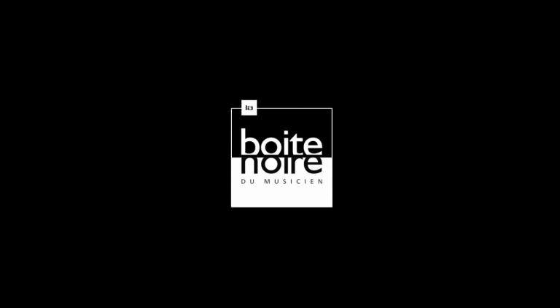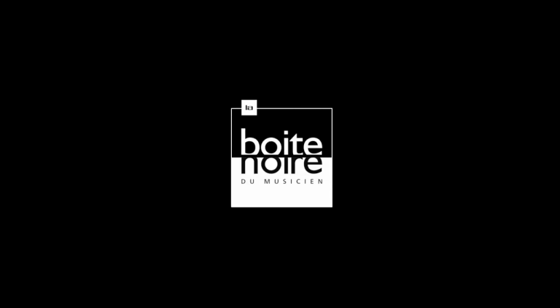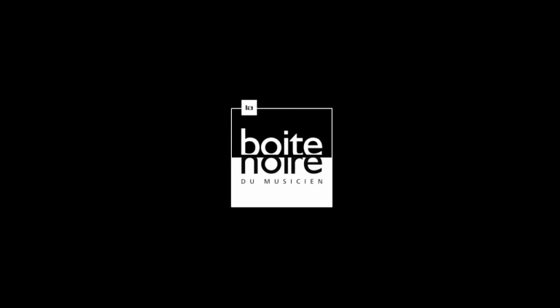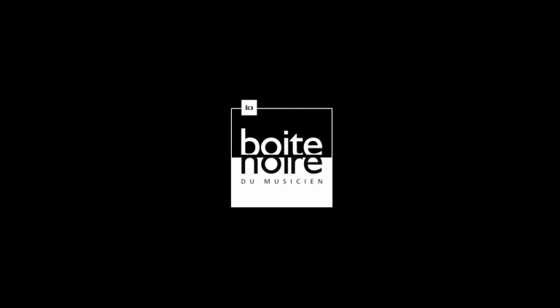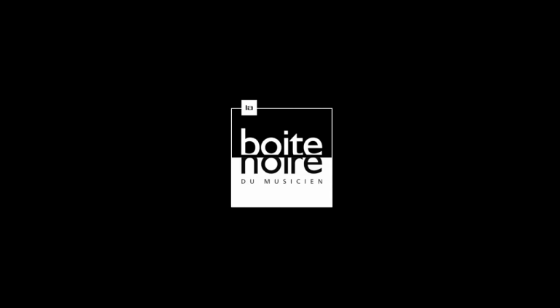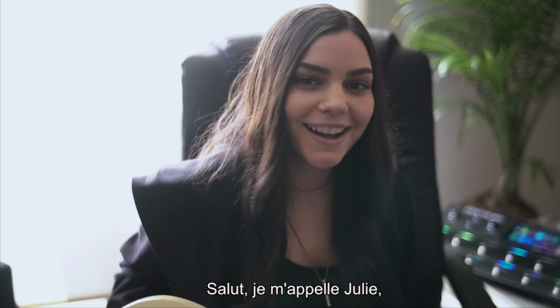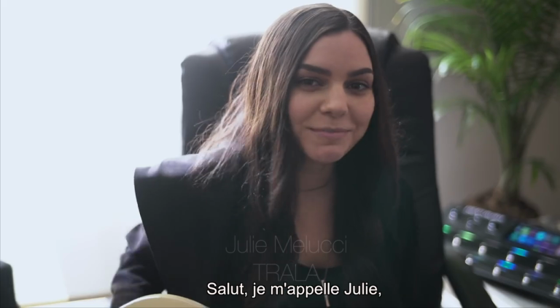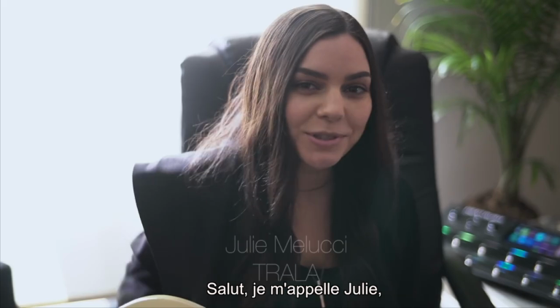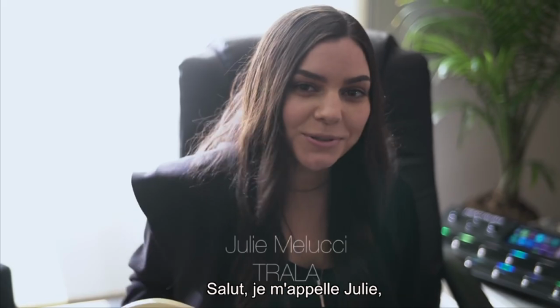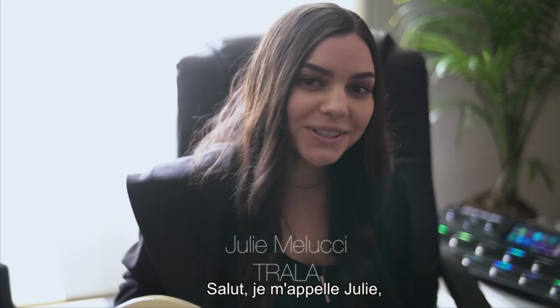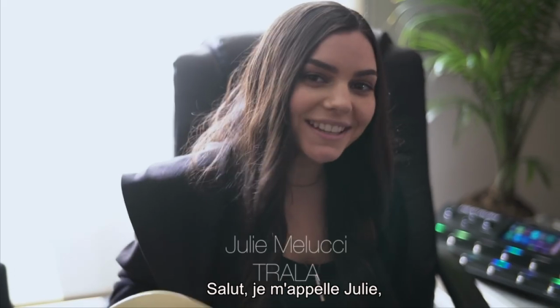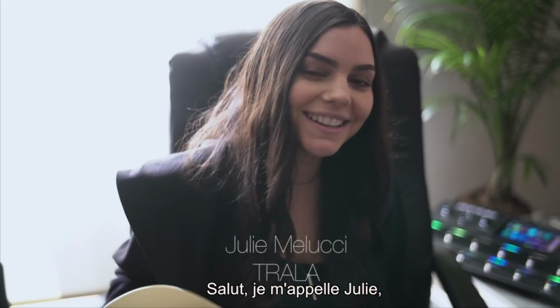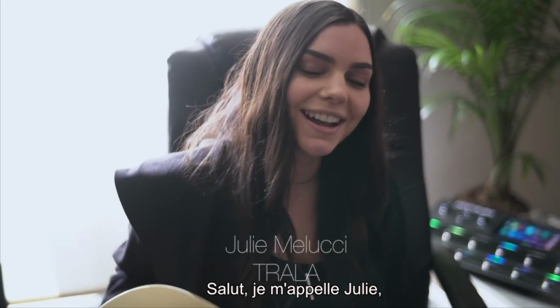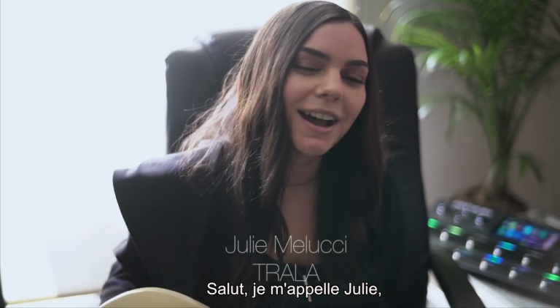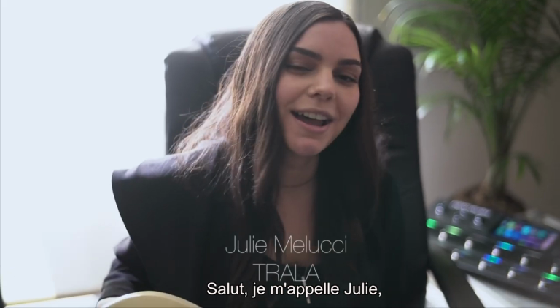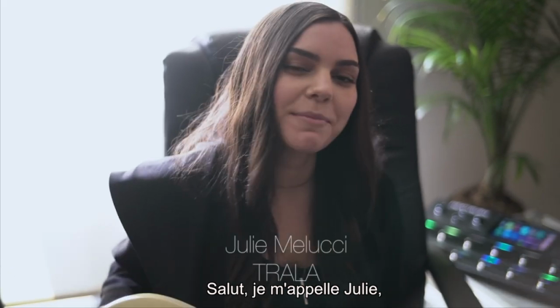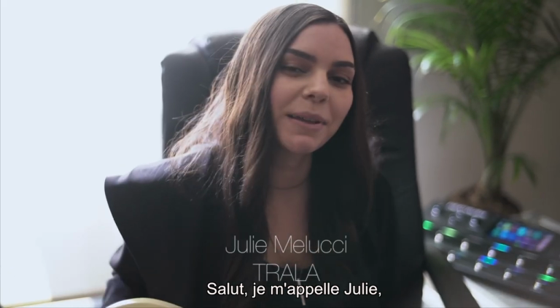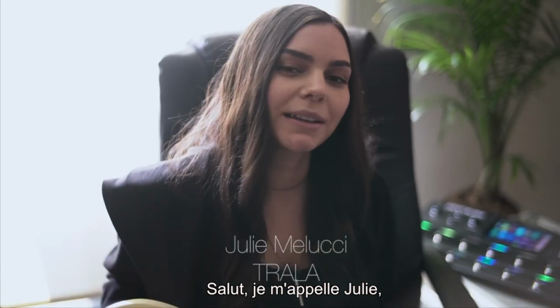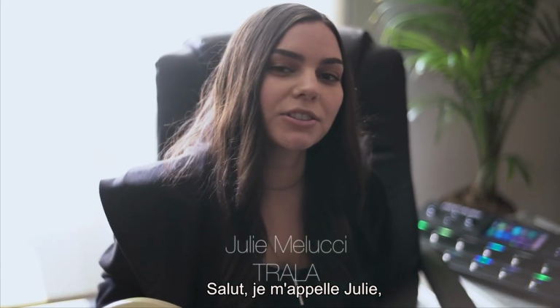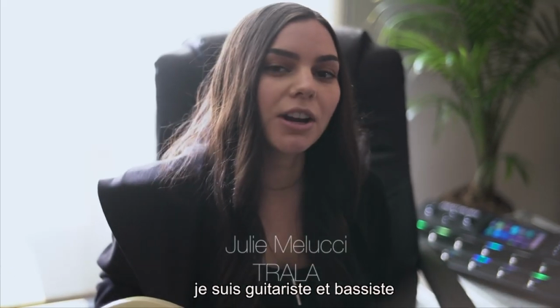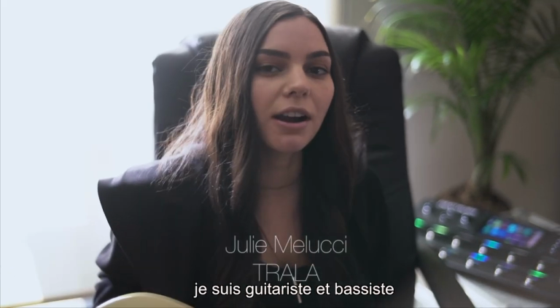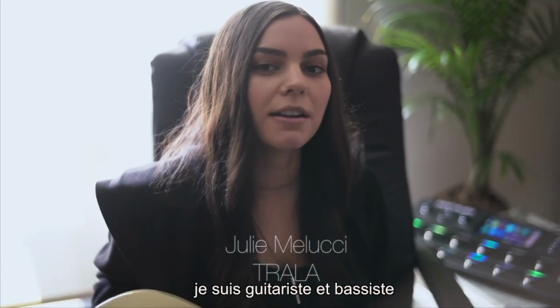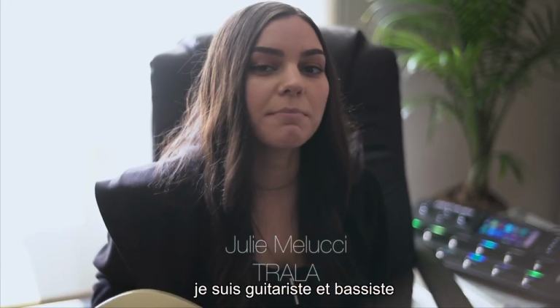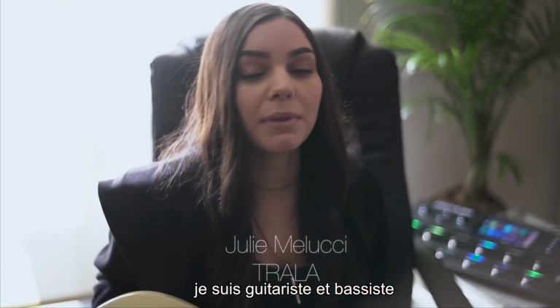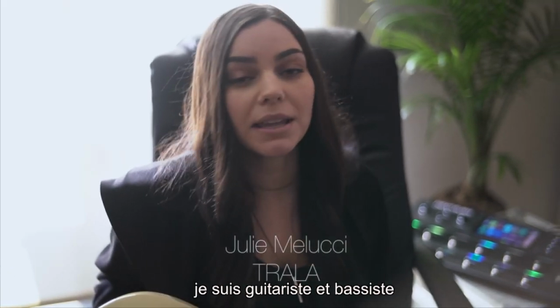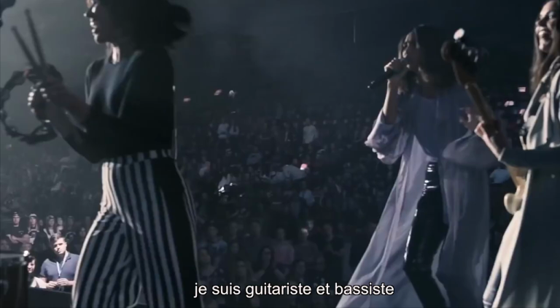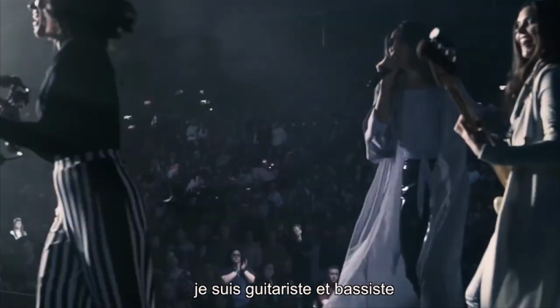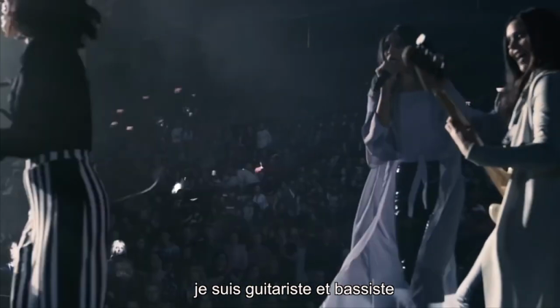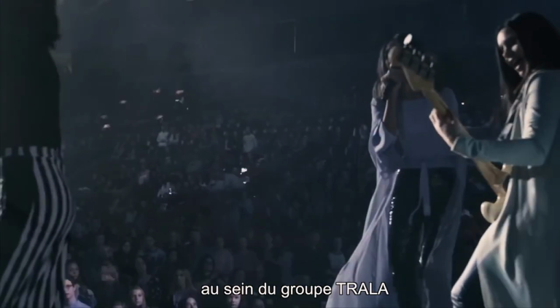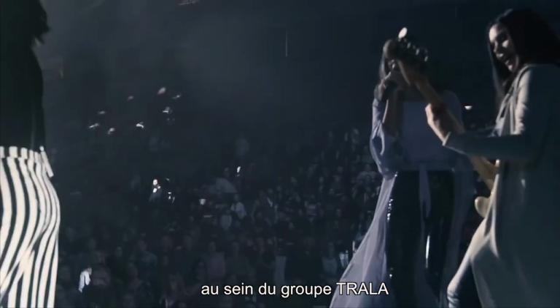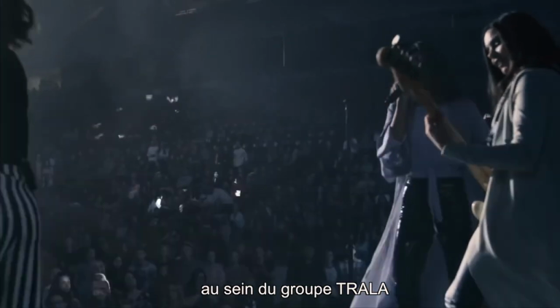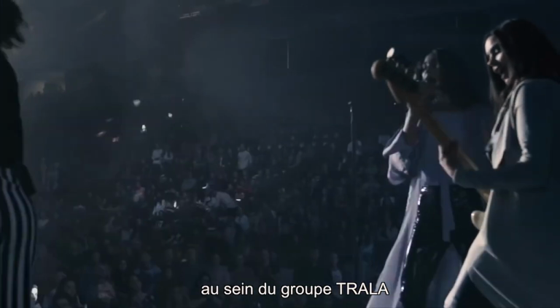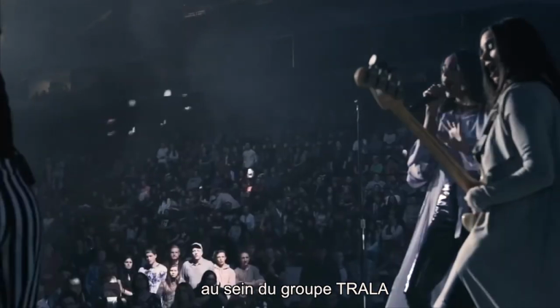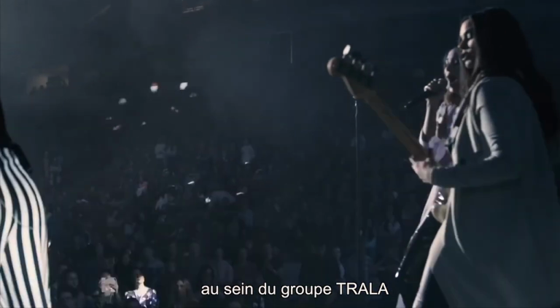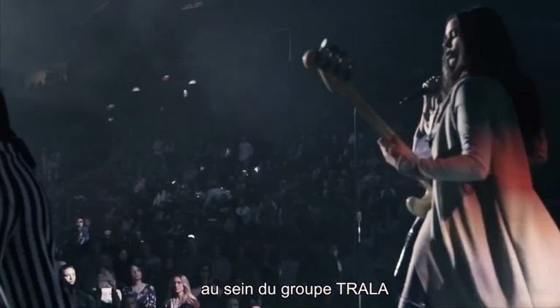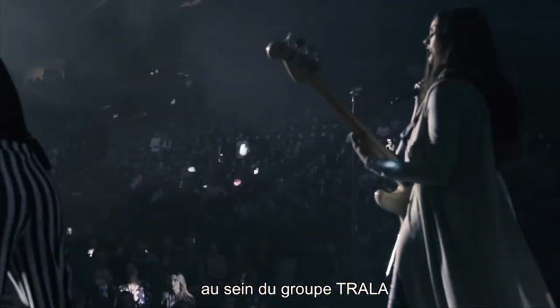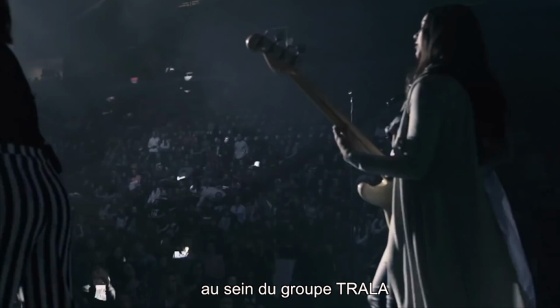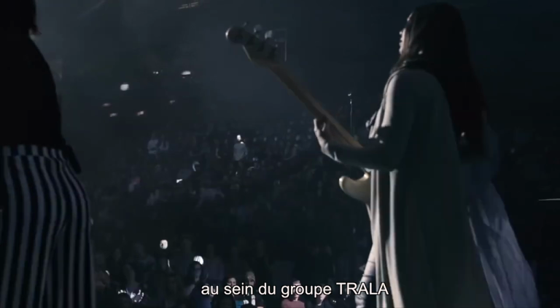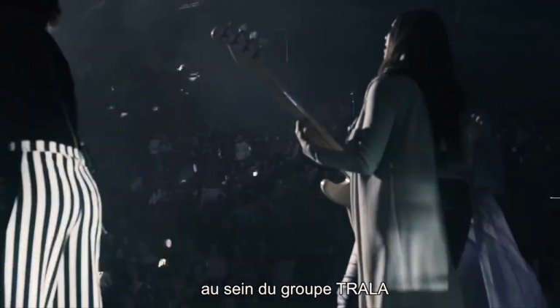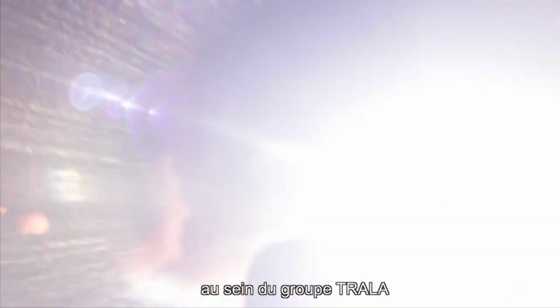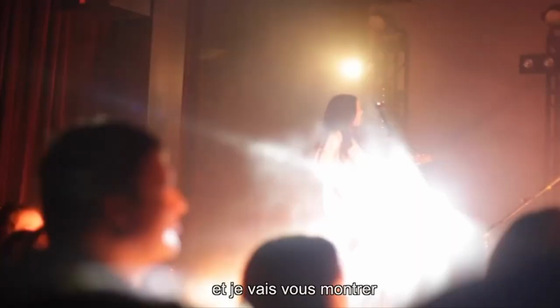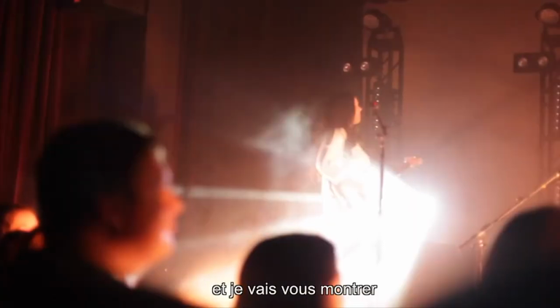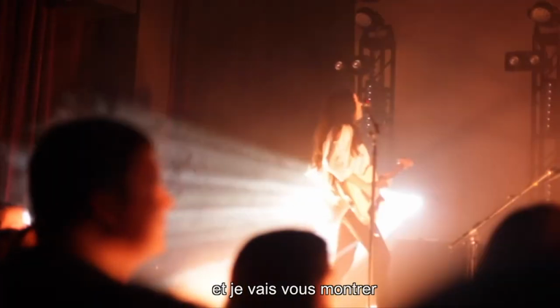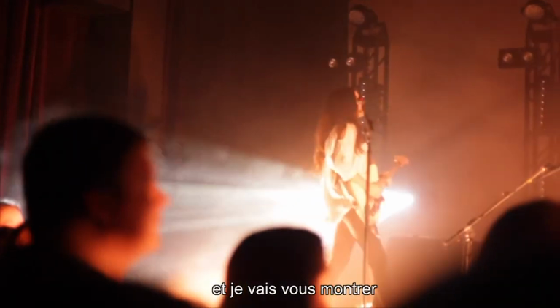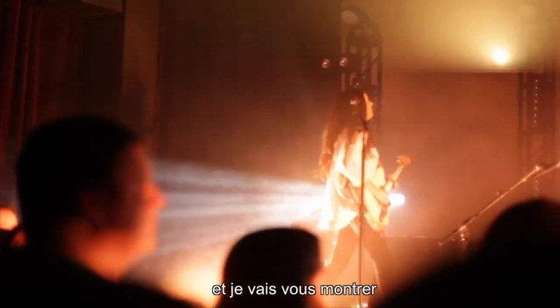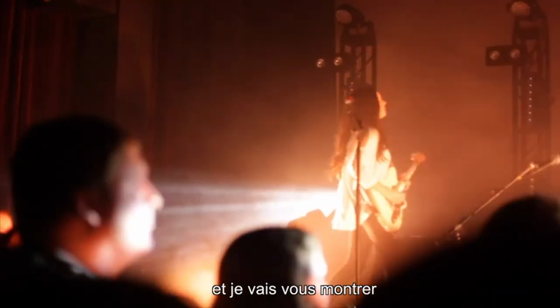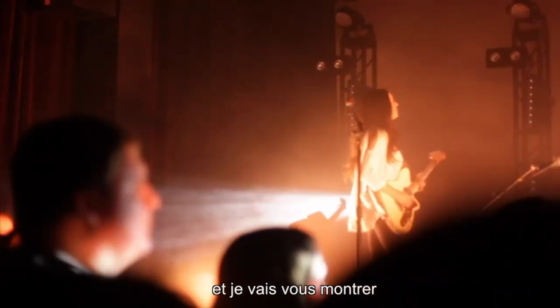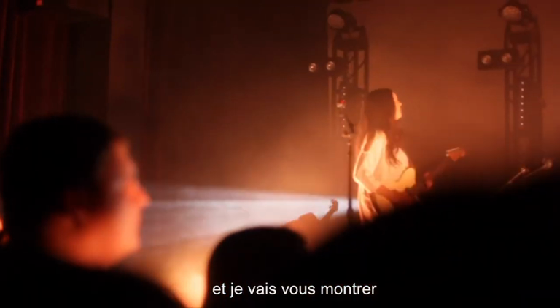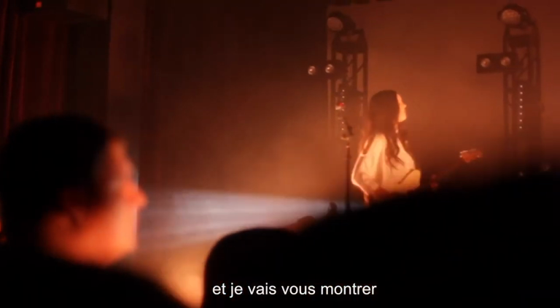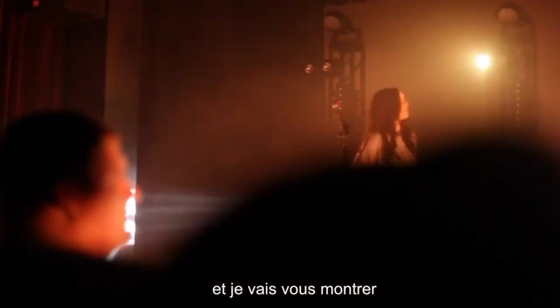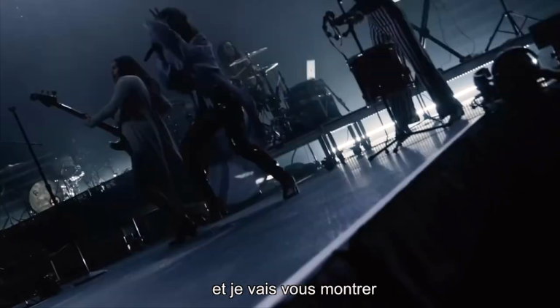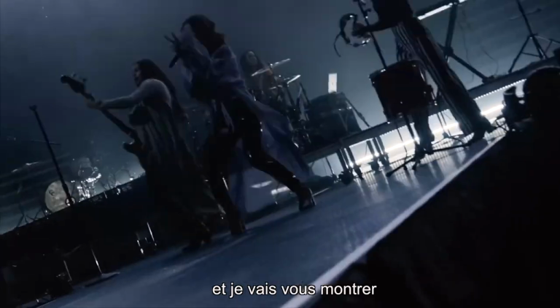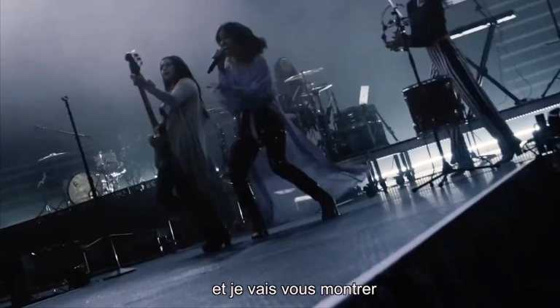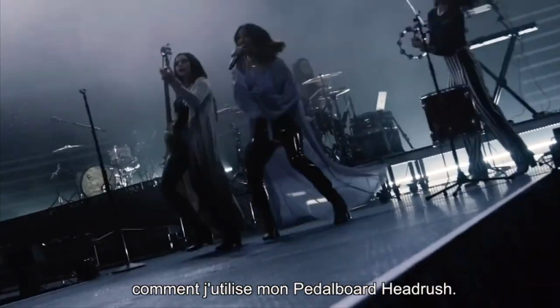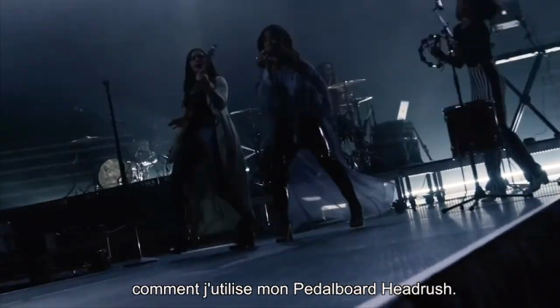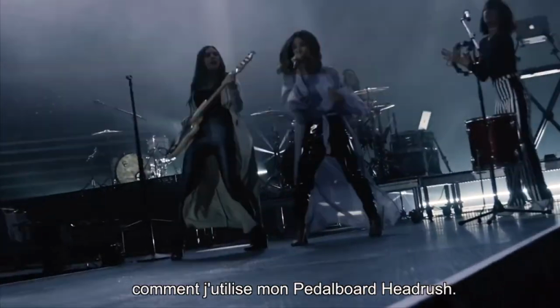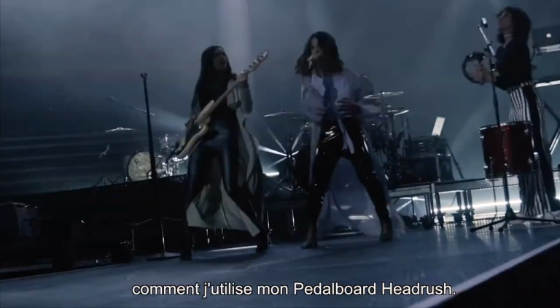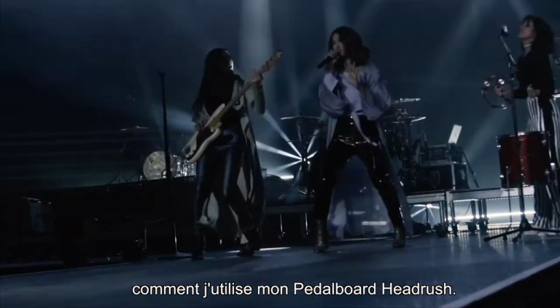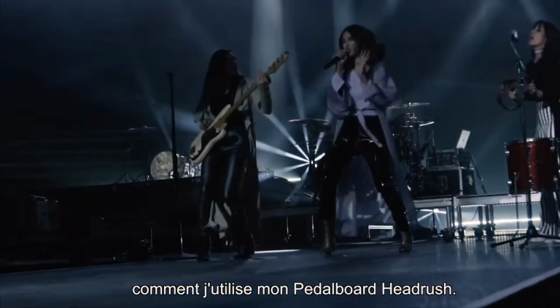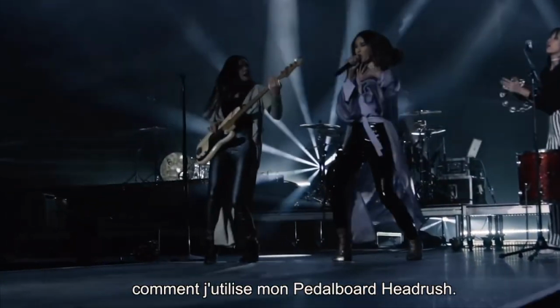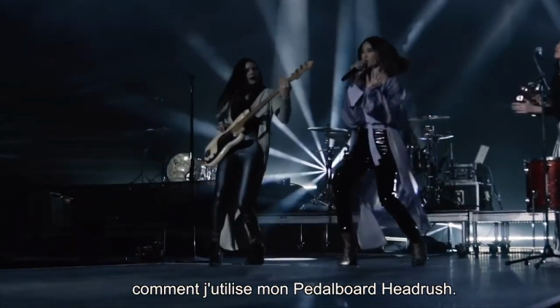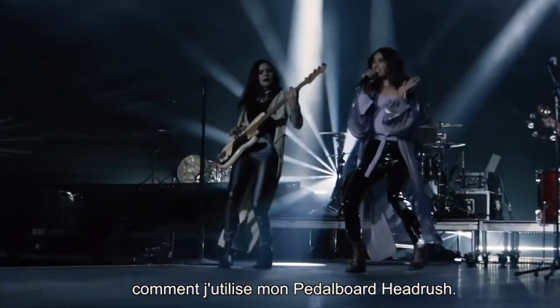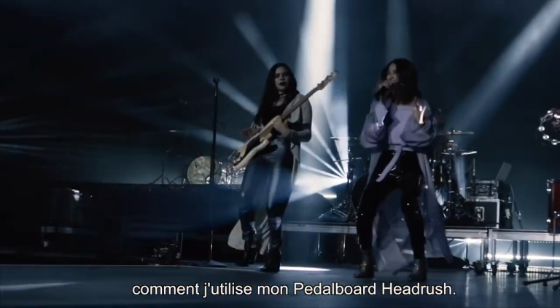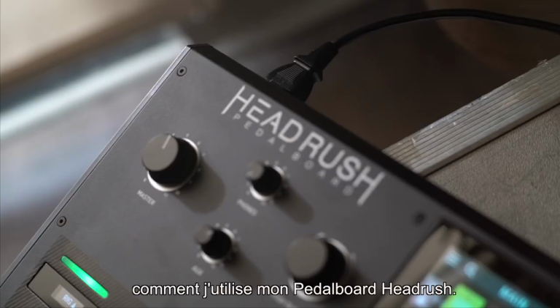Hey, I'm Julie. I play guitar and bass in a band called Trala, and I'm going to show you how I use my Head Rush pedal board.